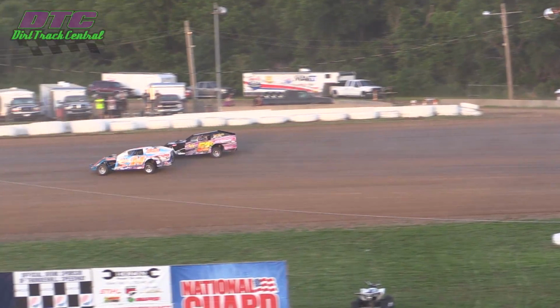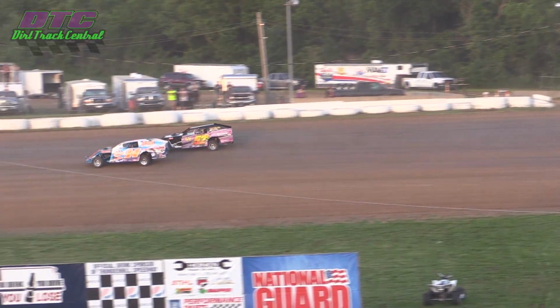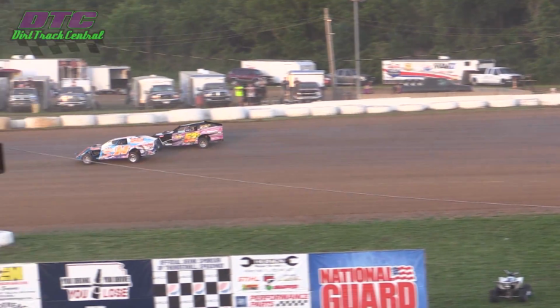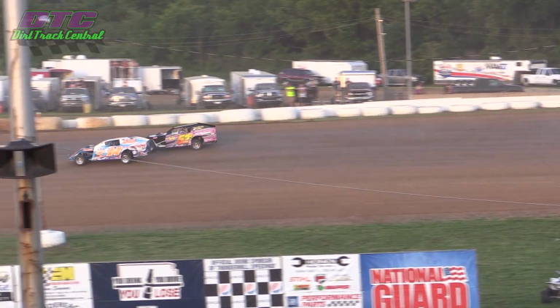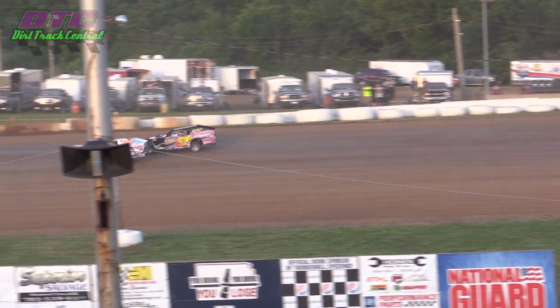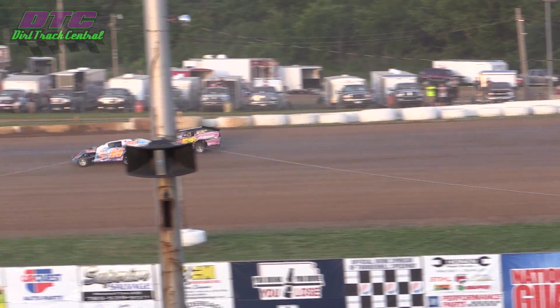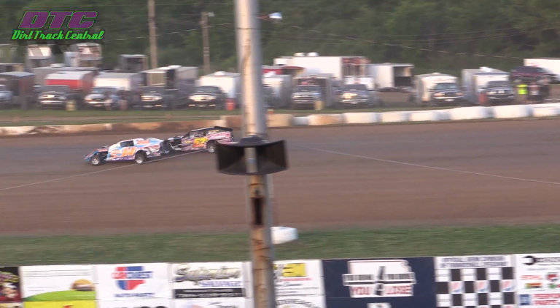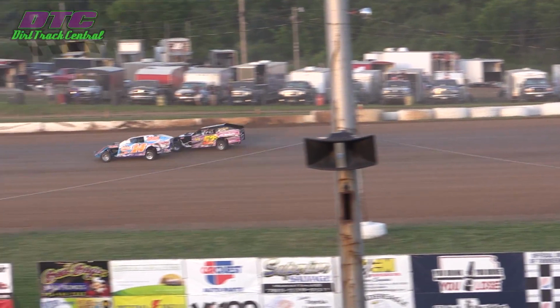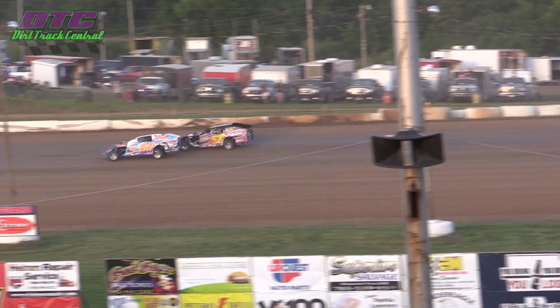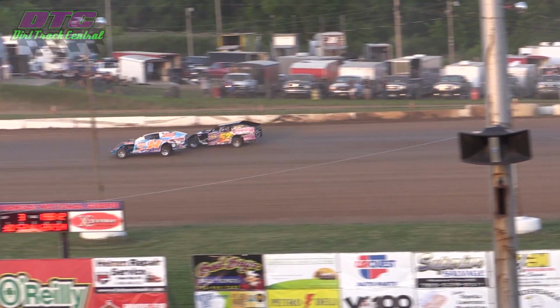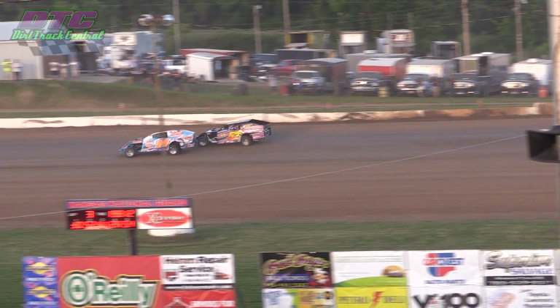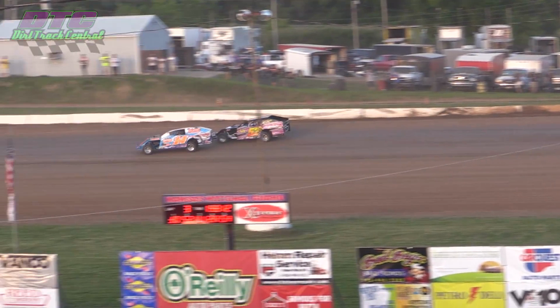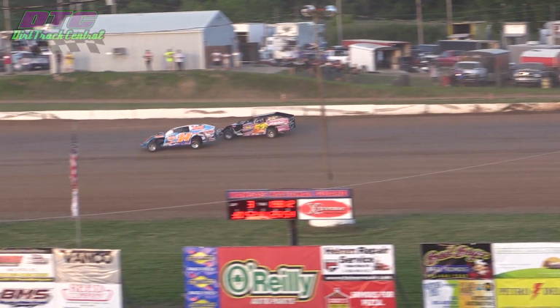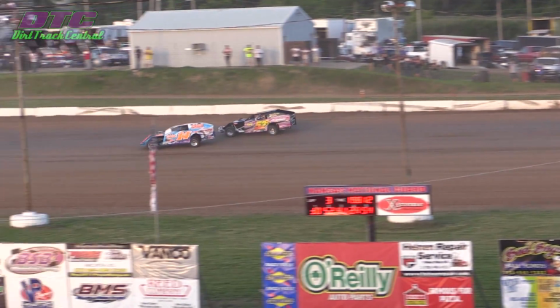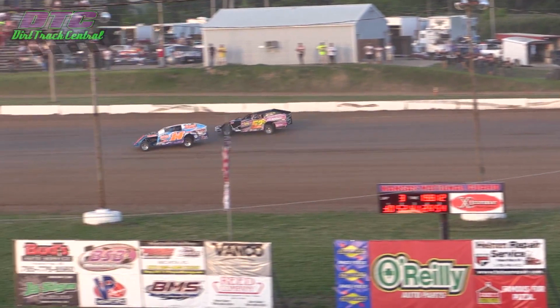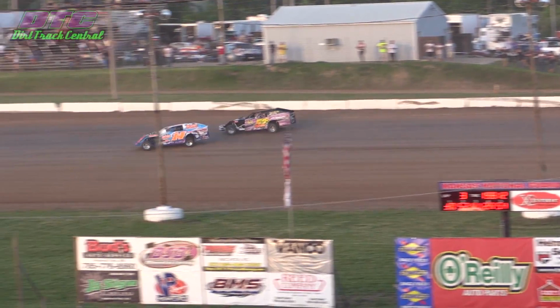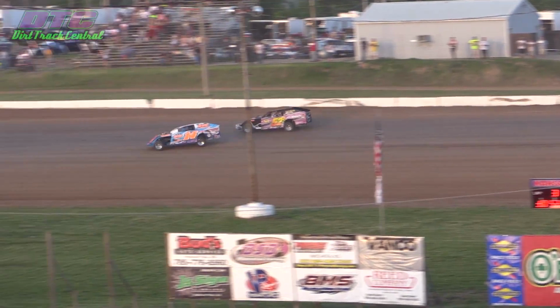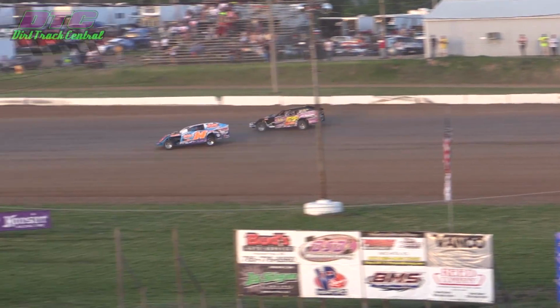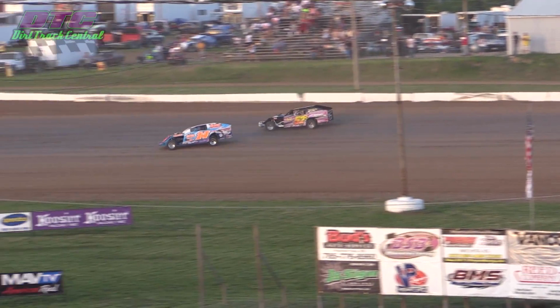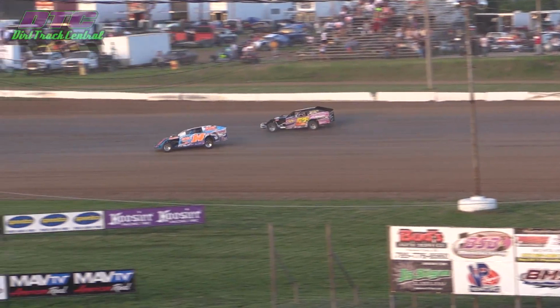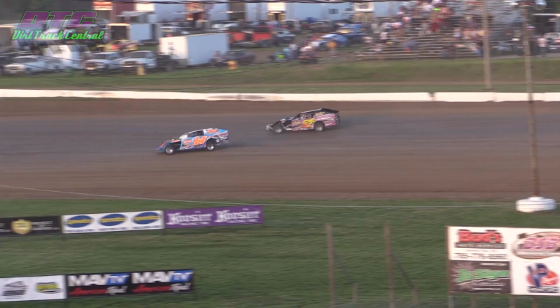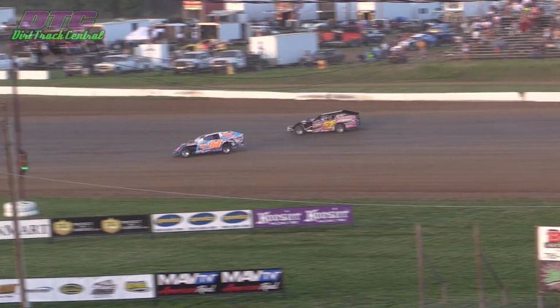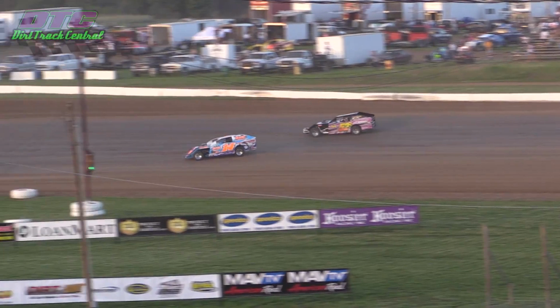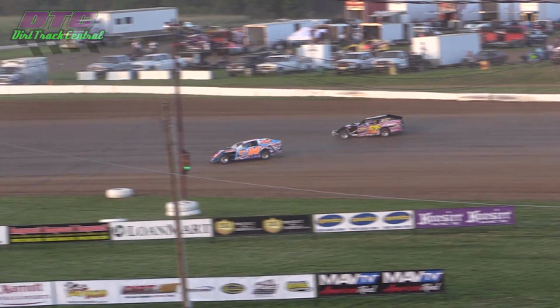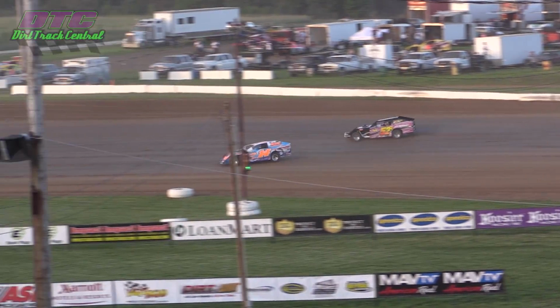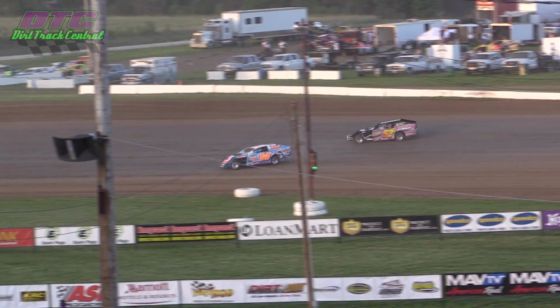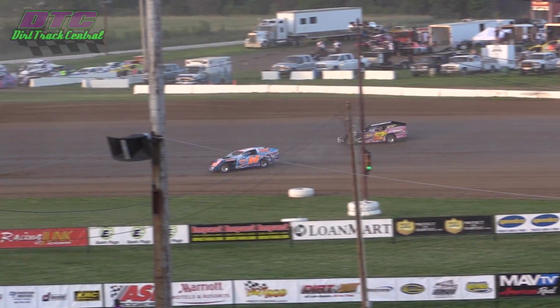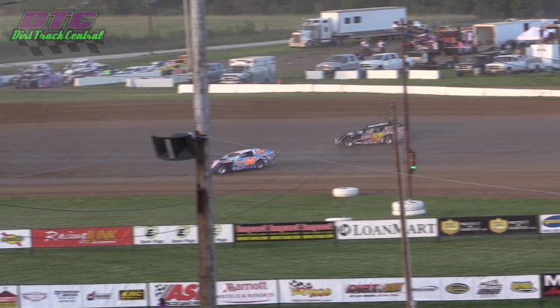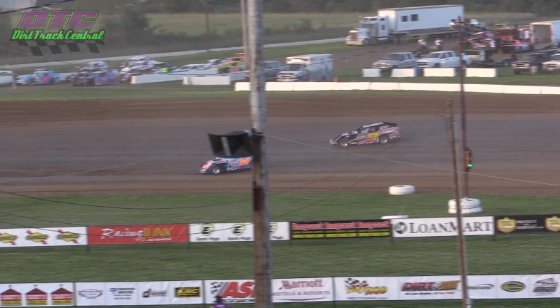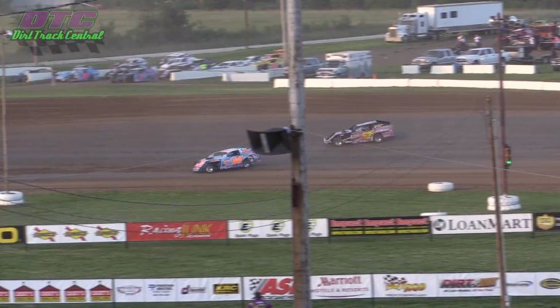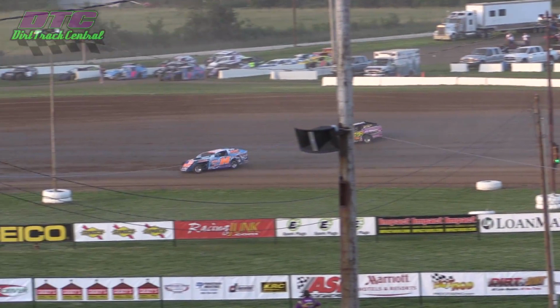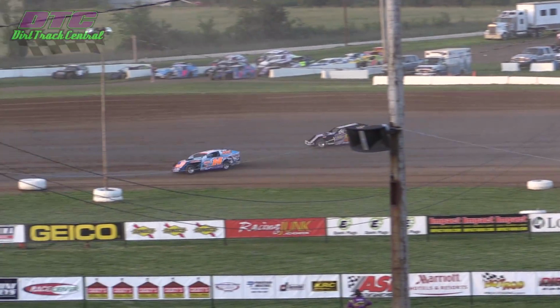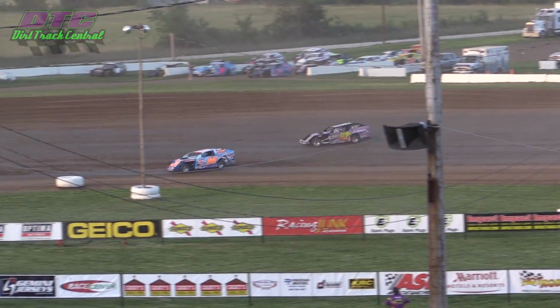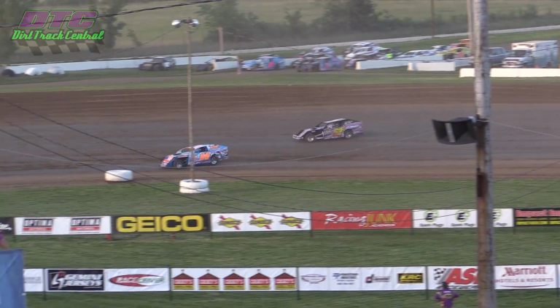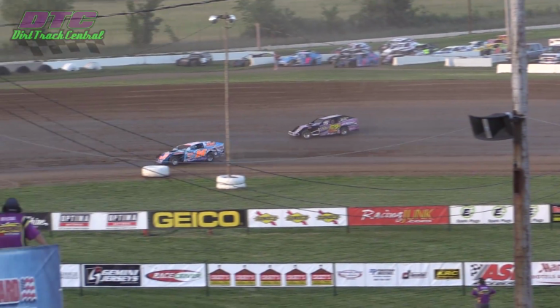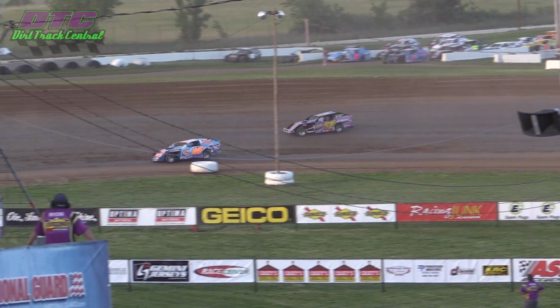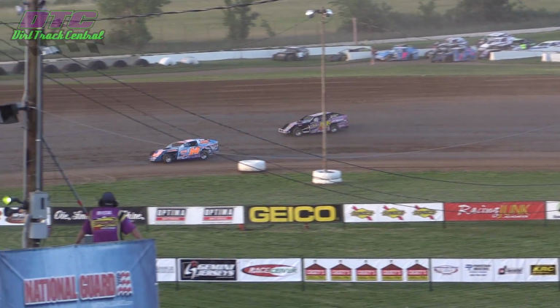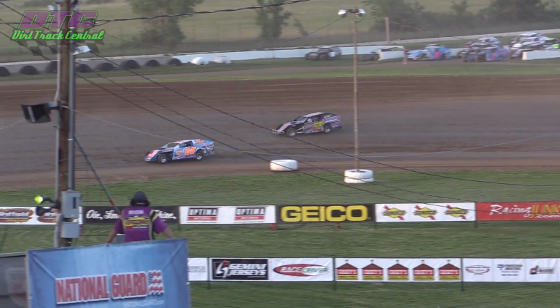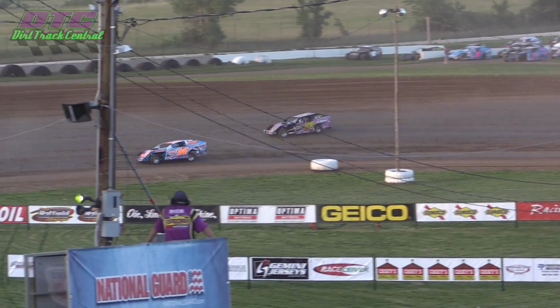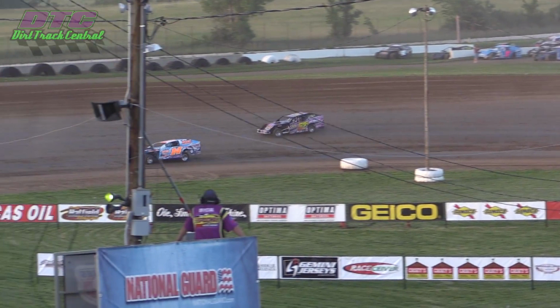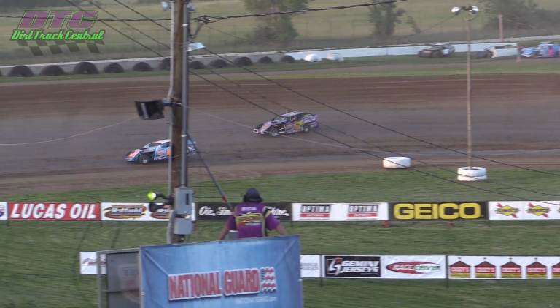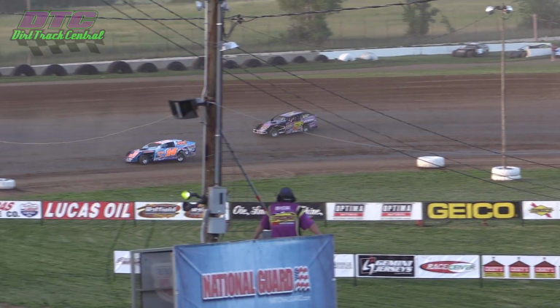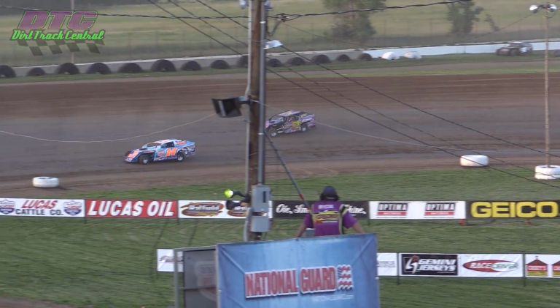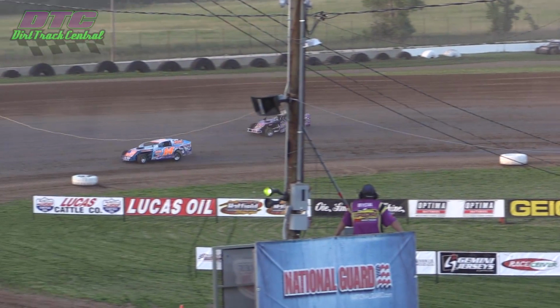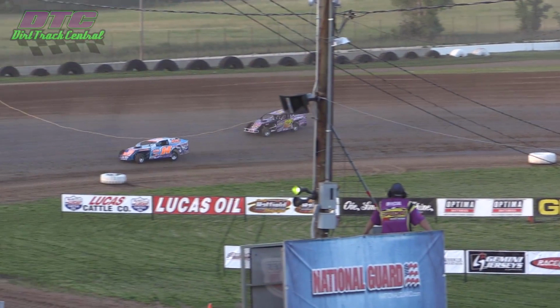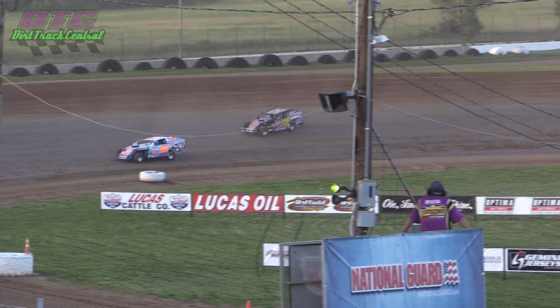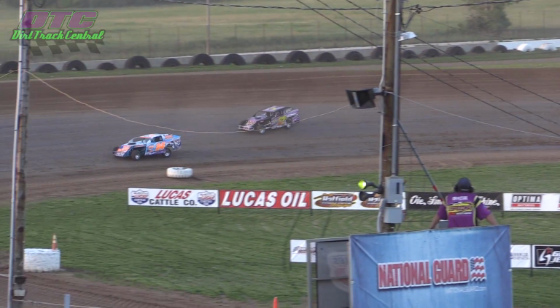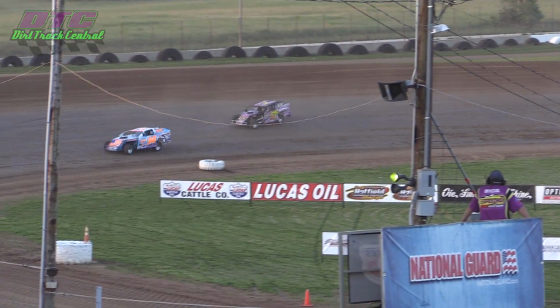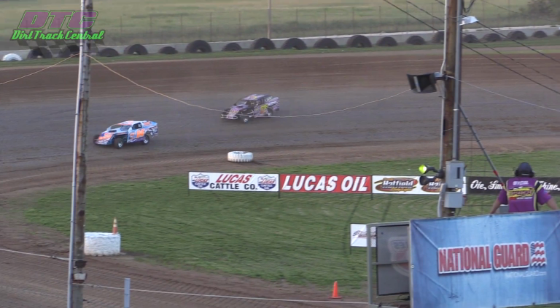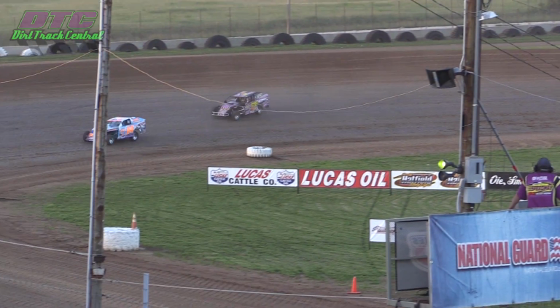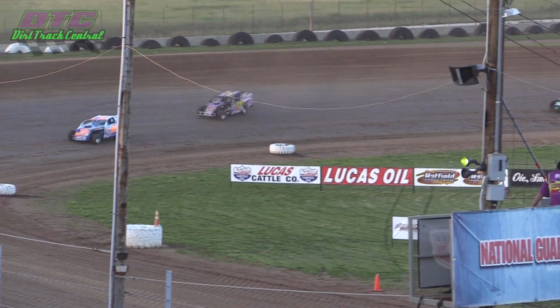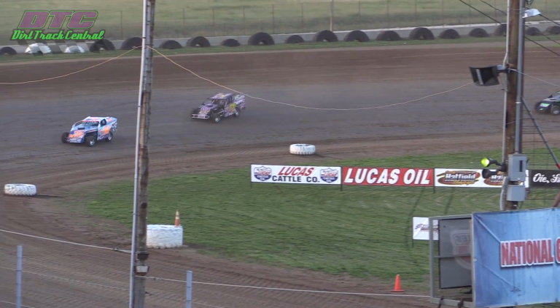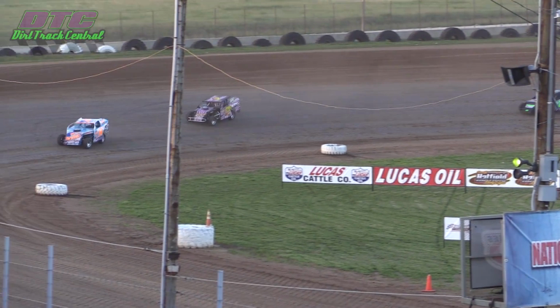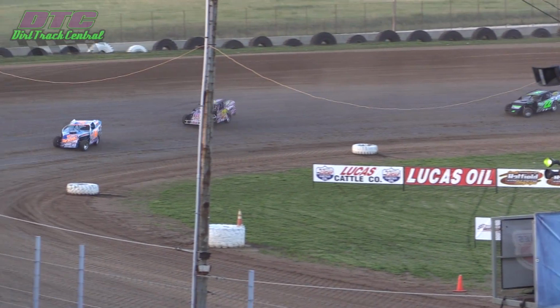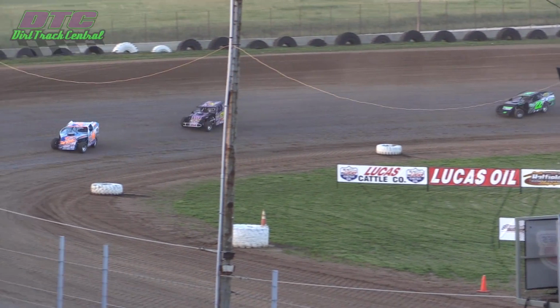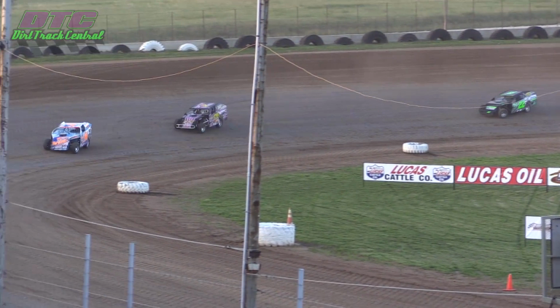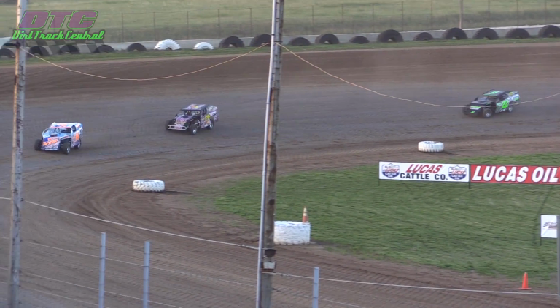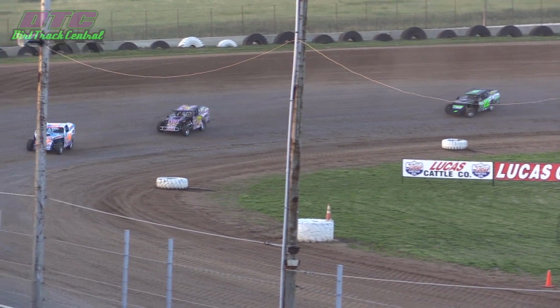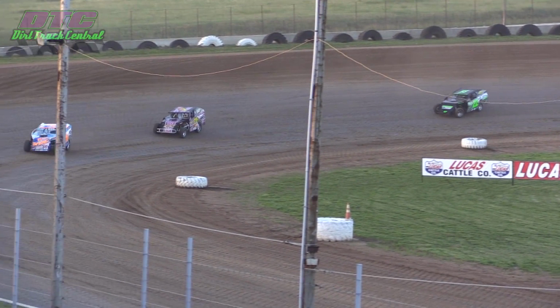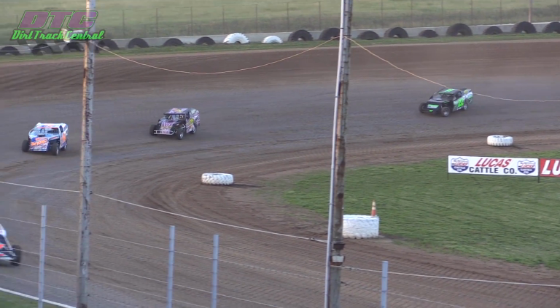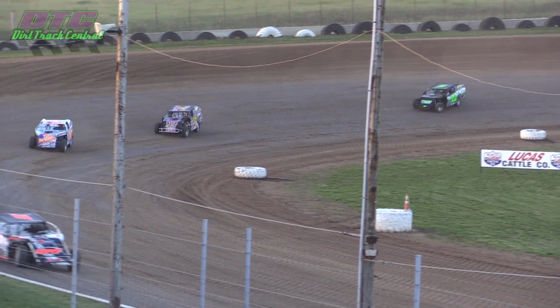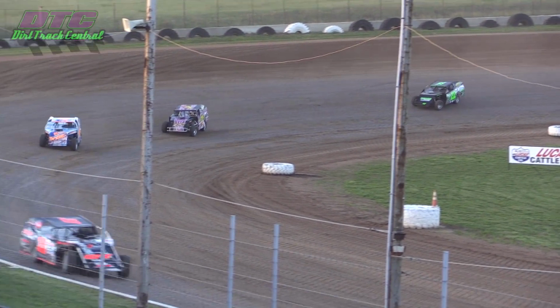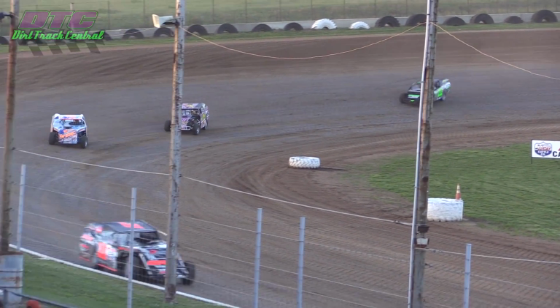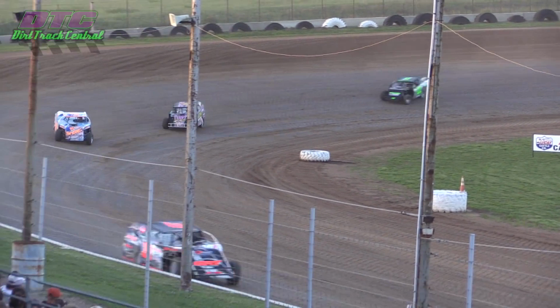Battle for second spot here — the 14-J of Jeff Jones and the 52 of Cliff Shepard. Jones makes the pass as they enter turn three.